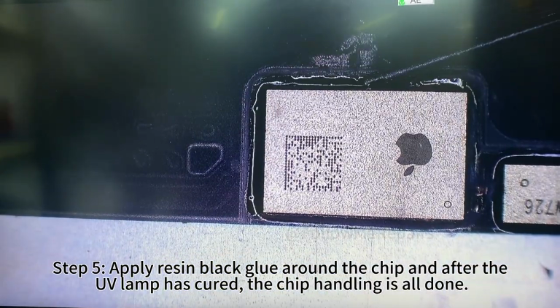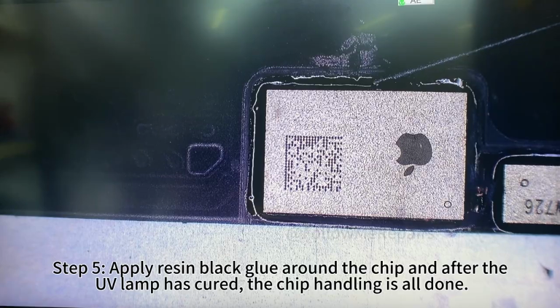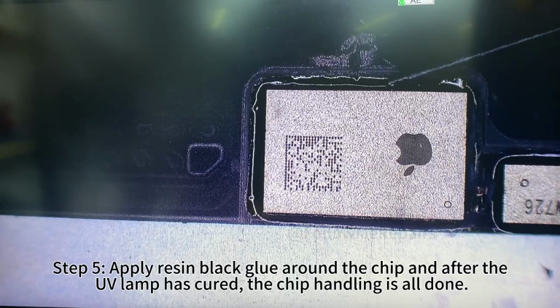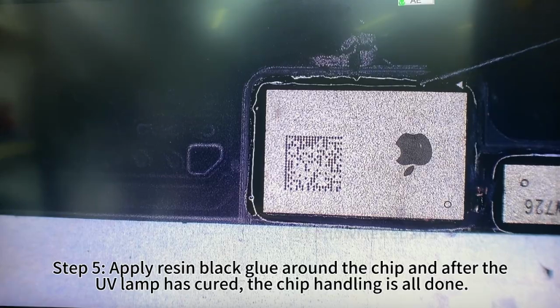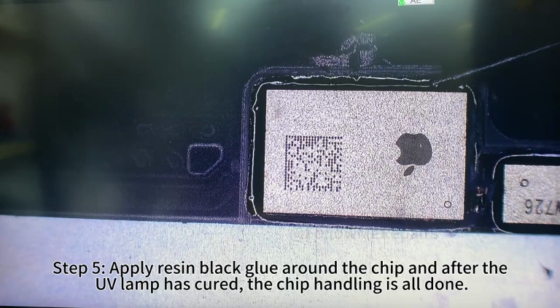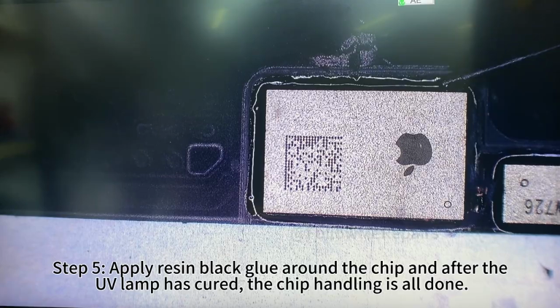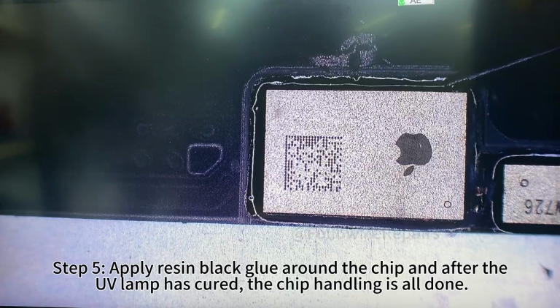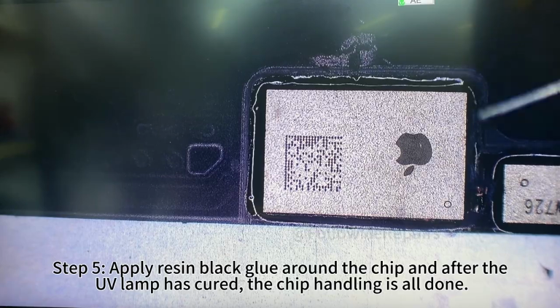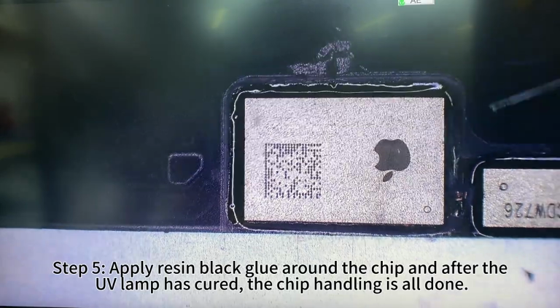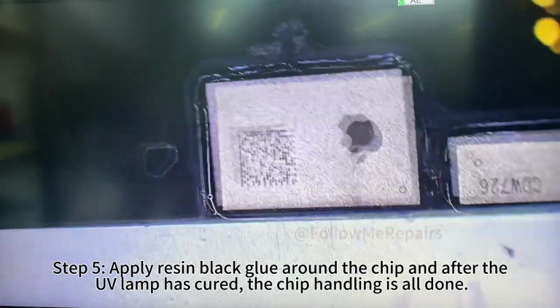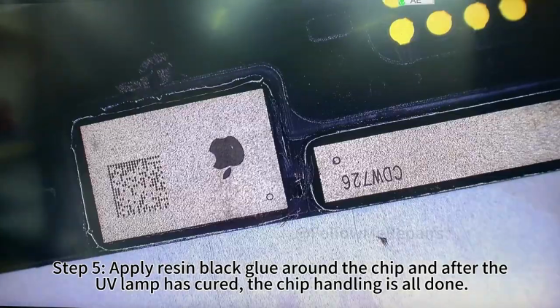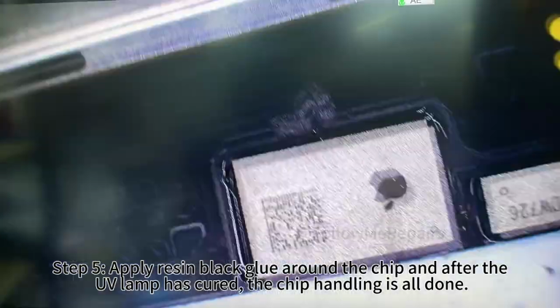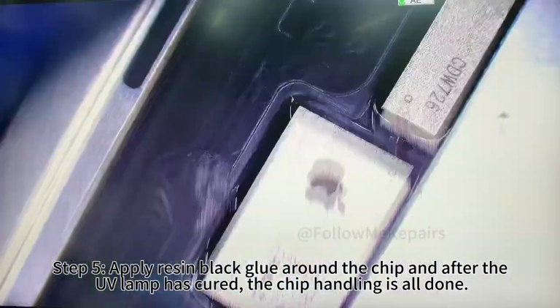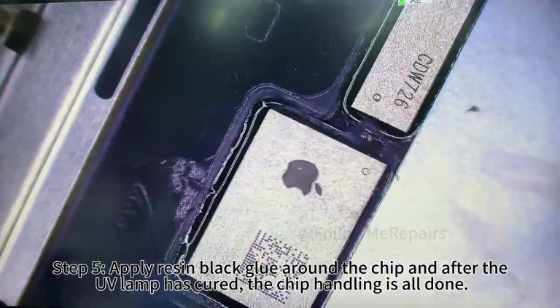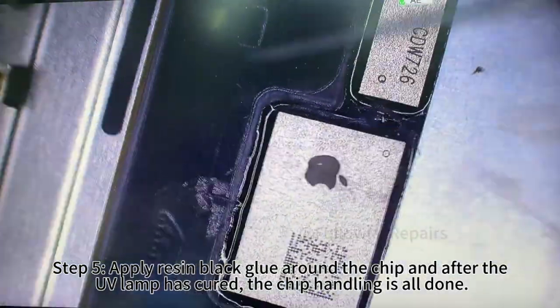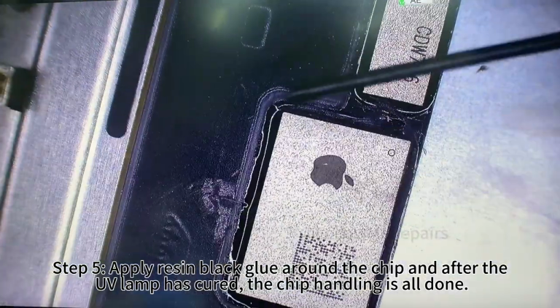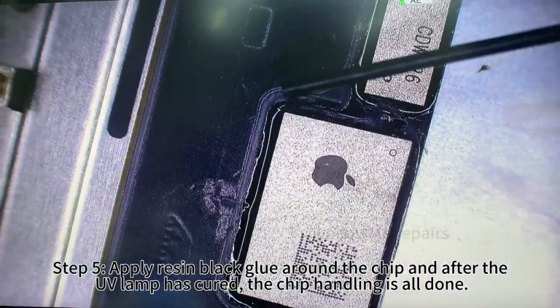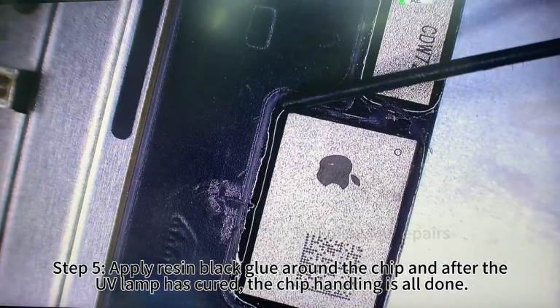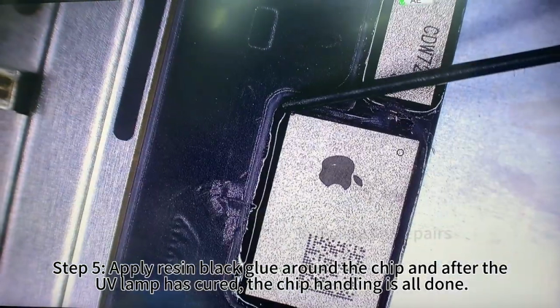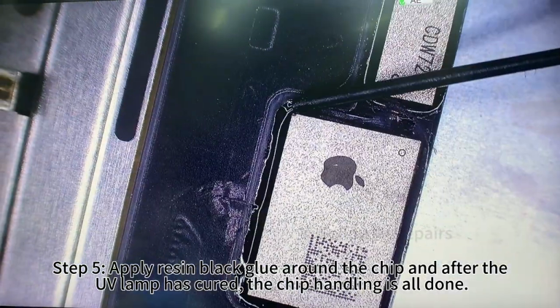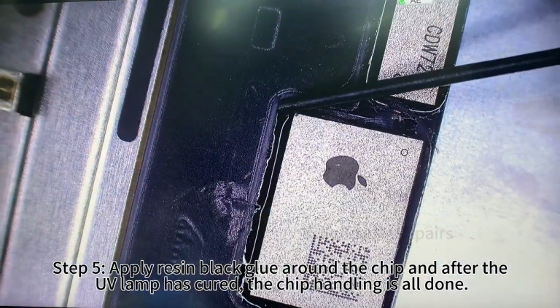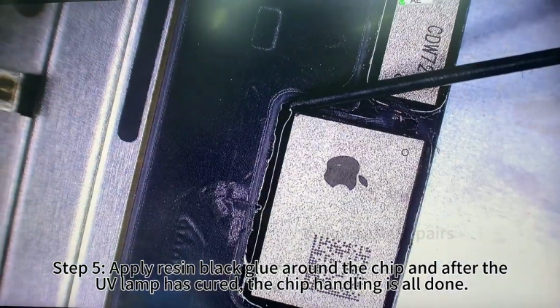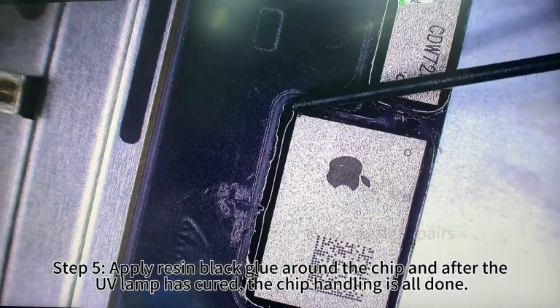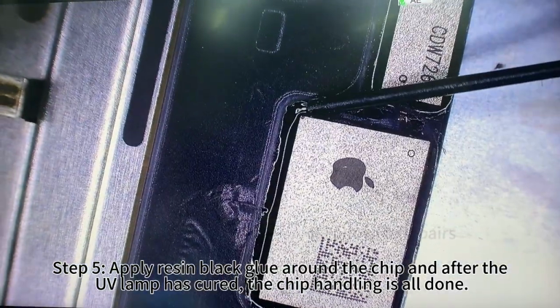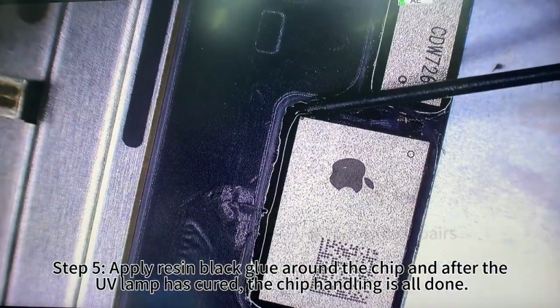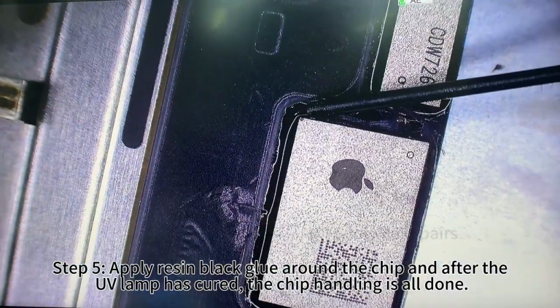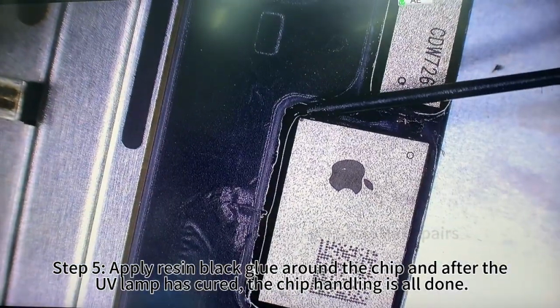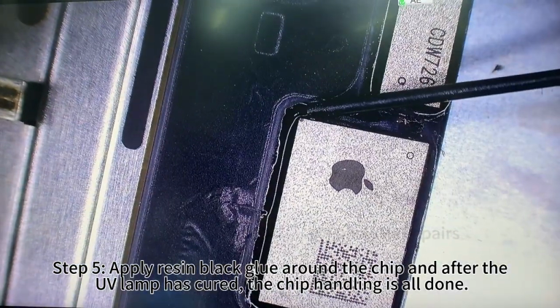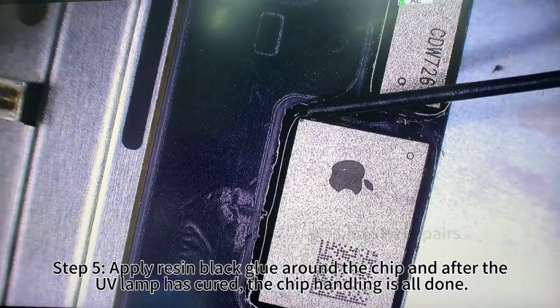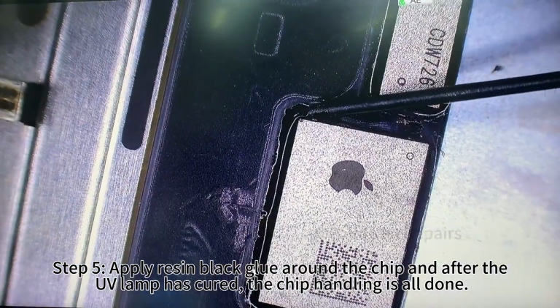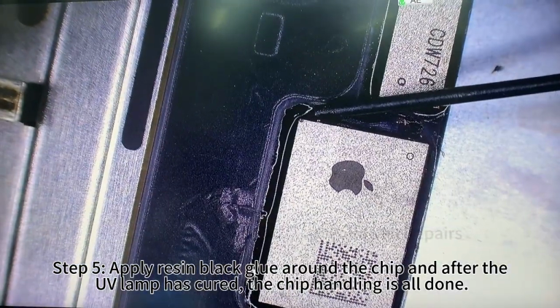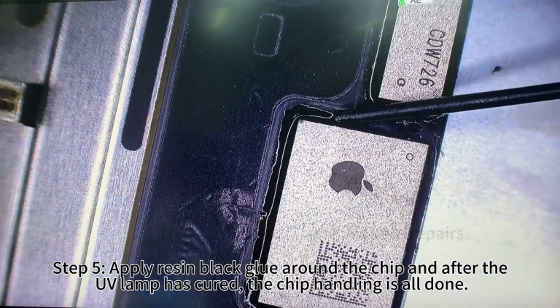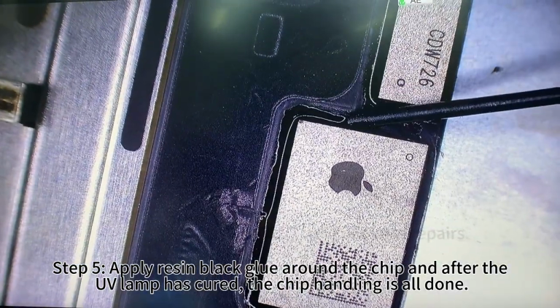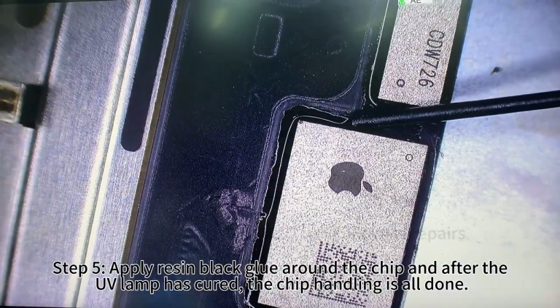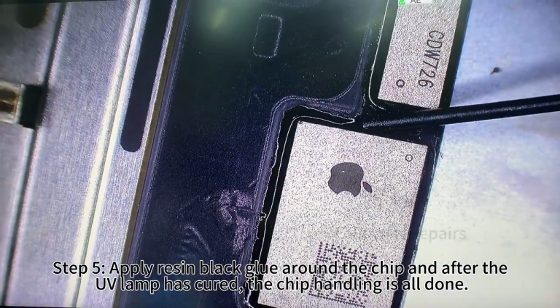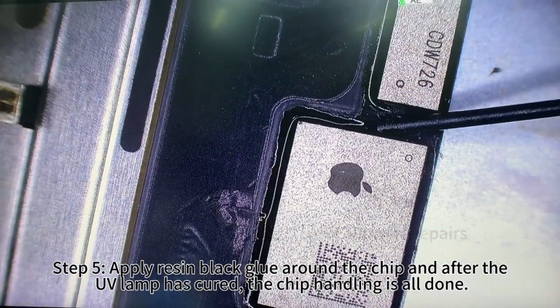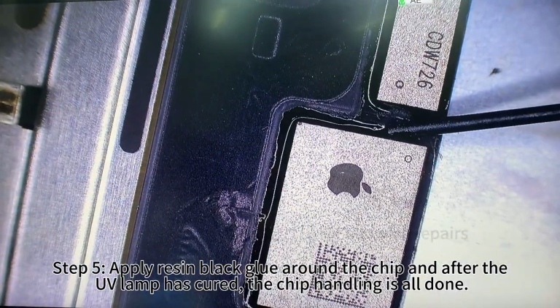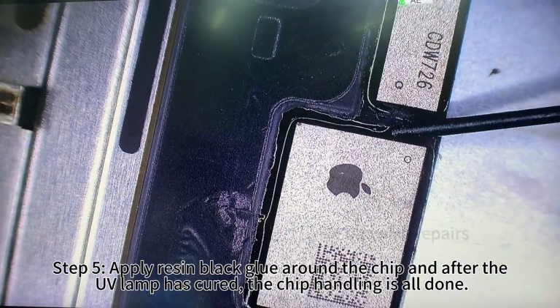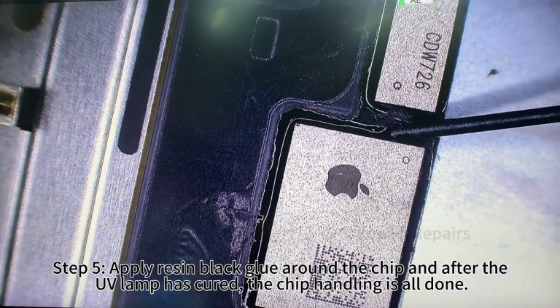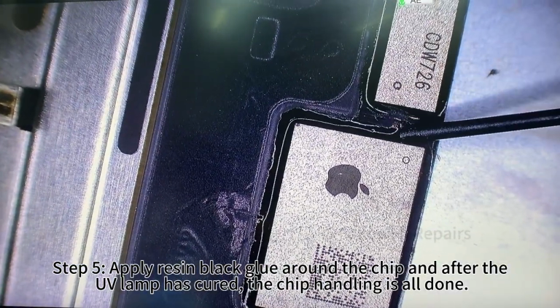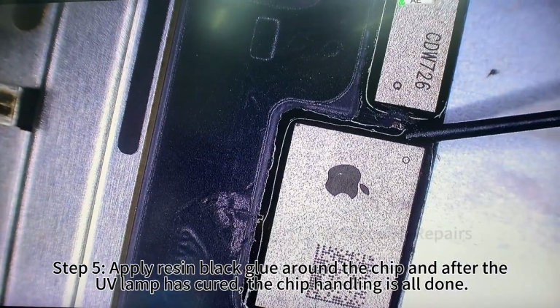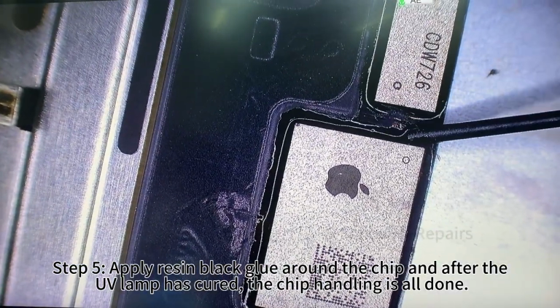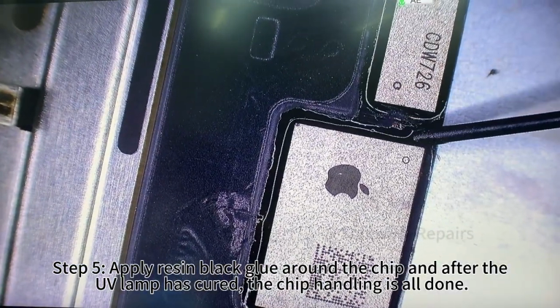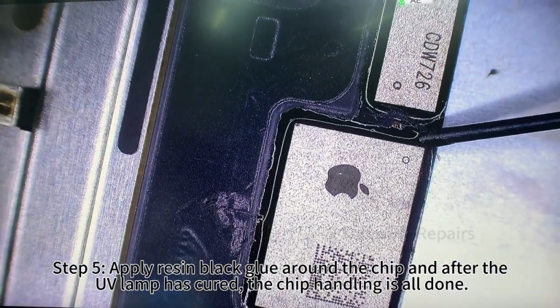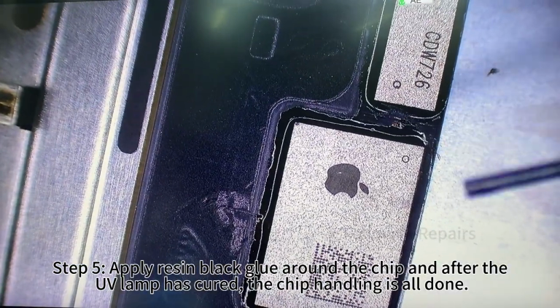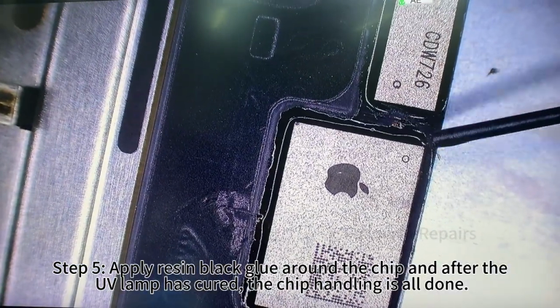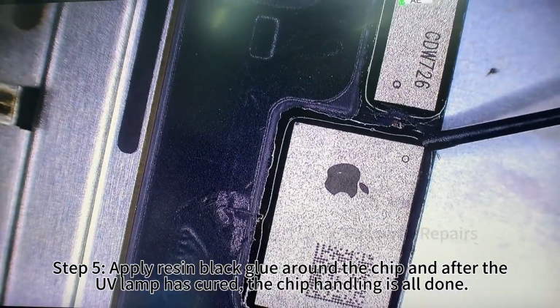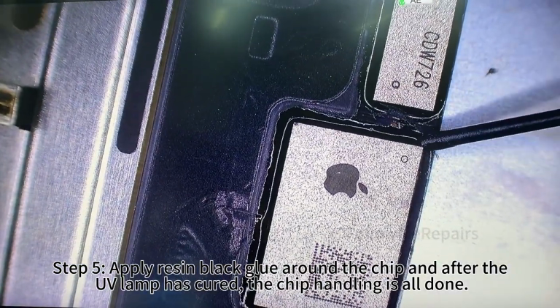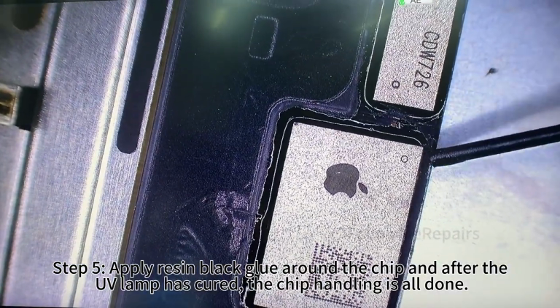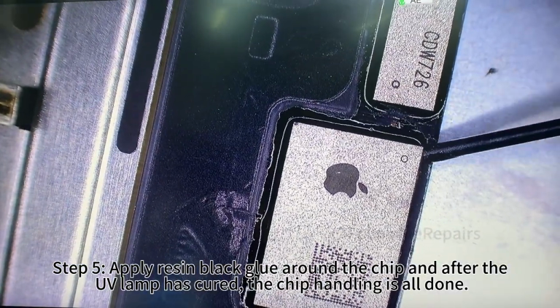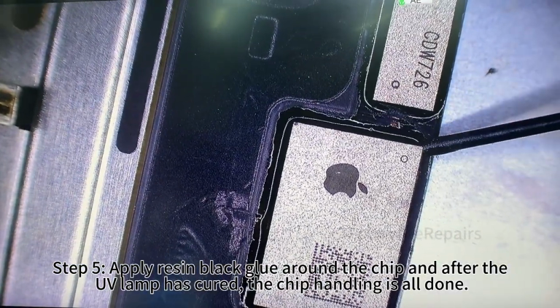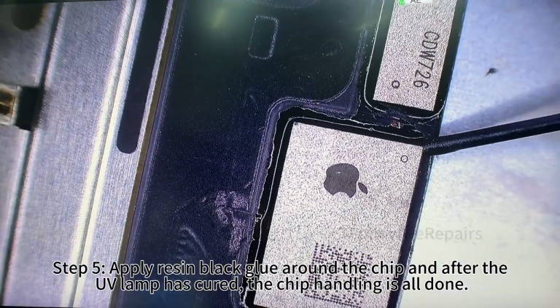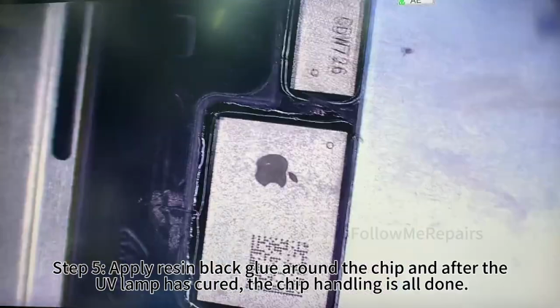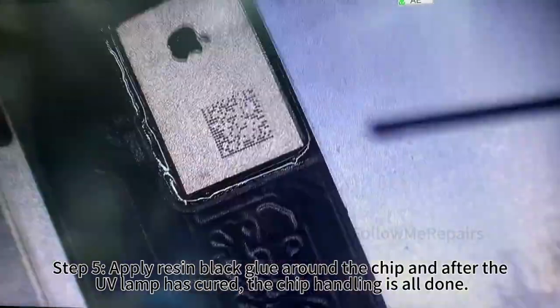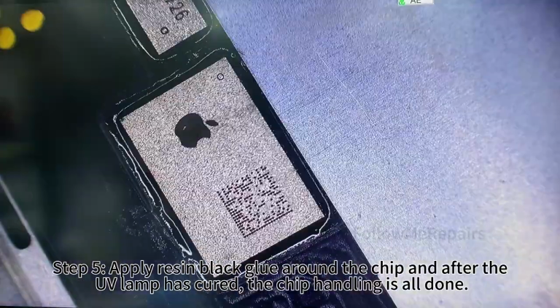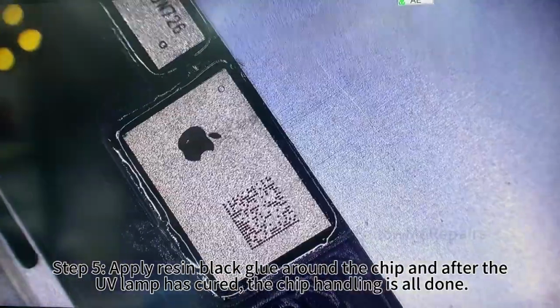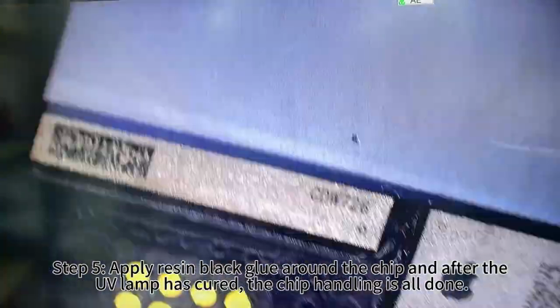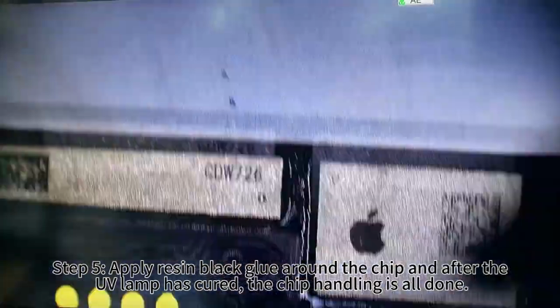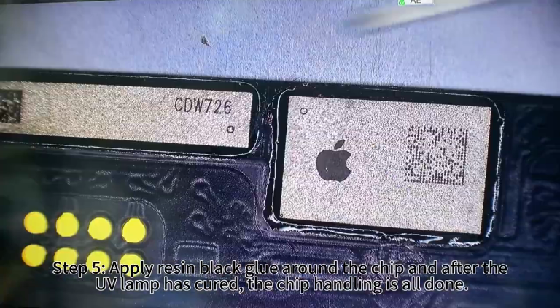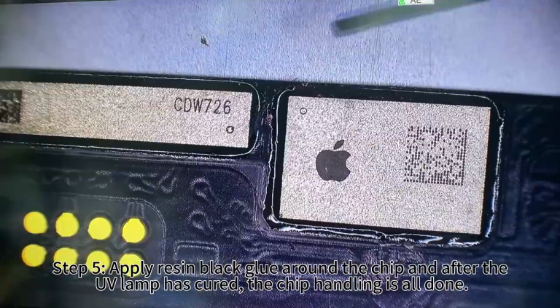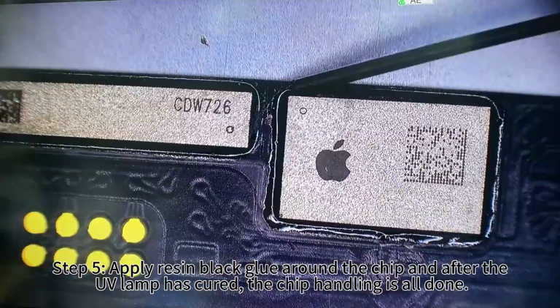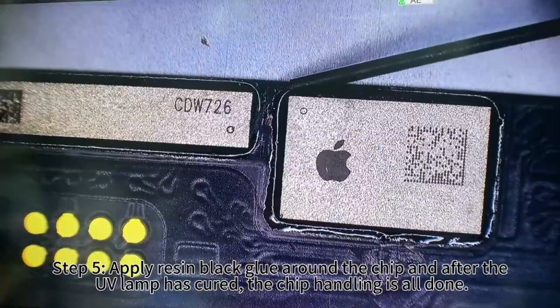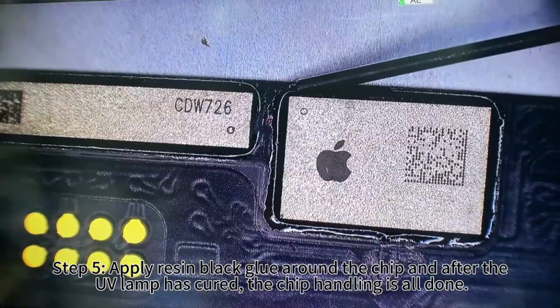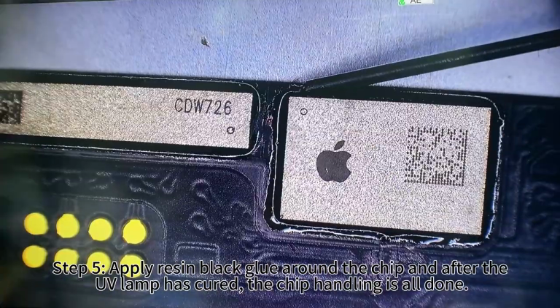Step 5: apply resin black glue around the chip, and after the UV lamp has cured, the chip handling is all done.